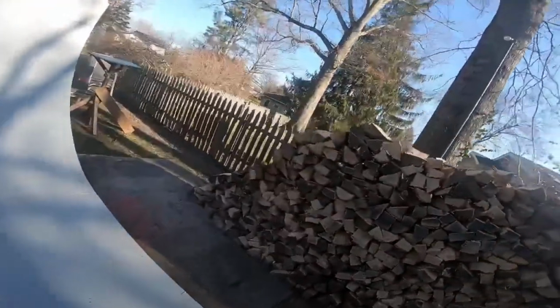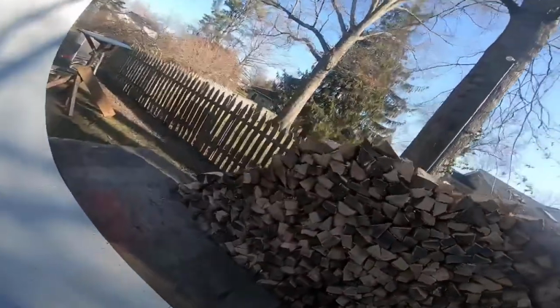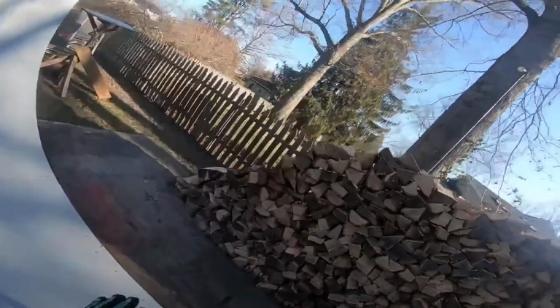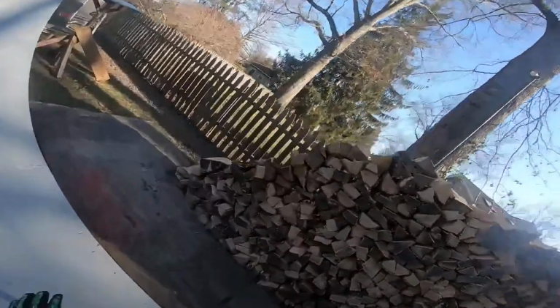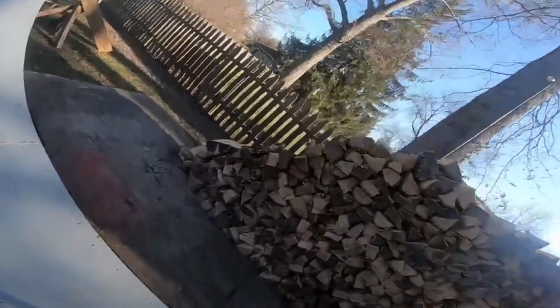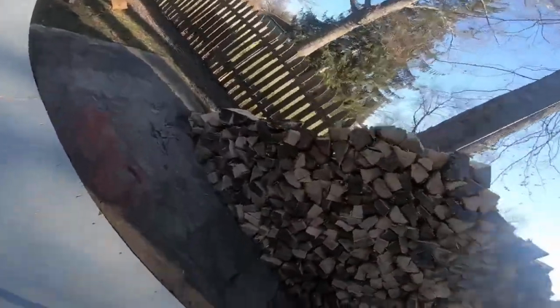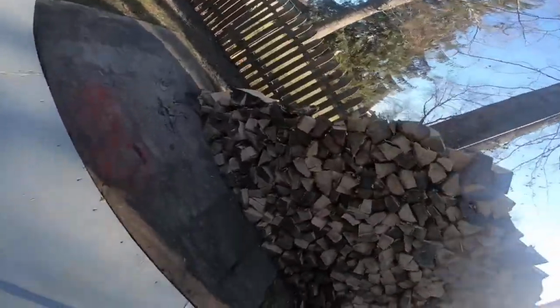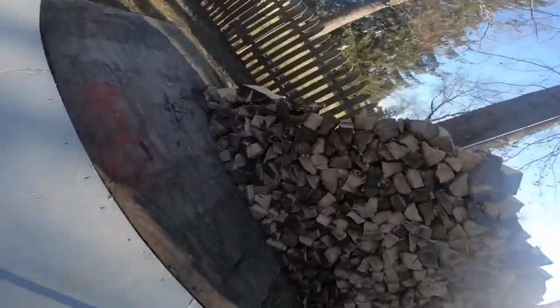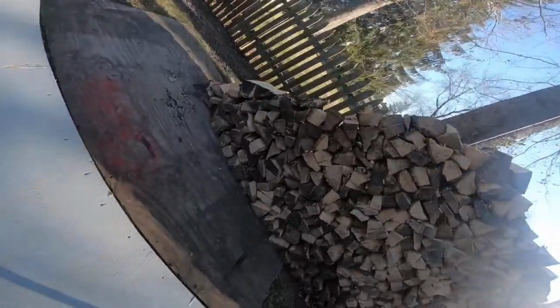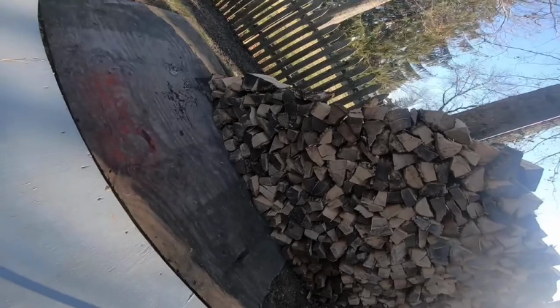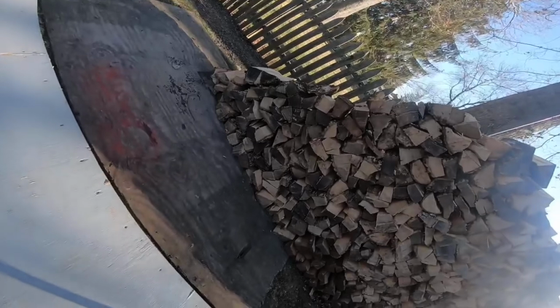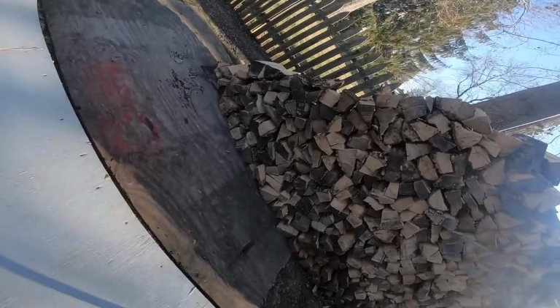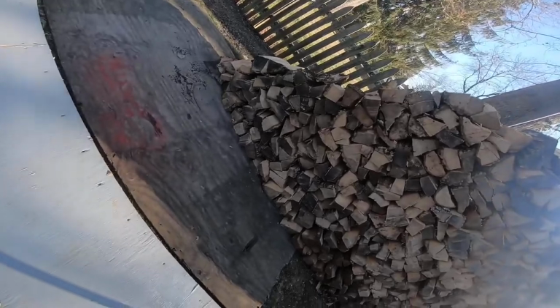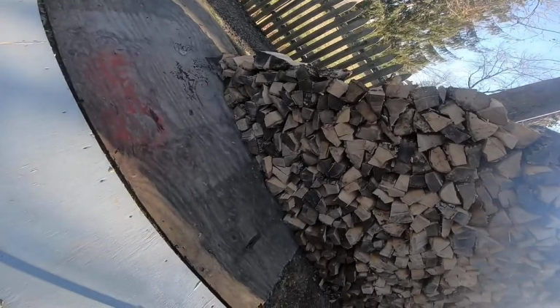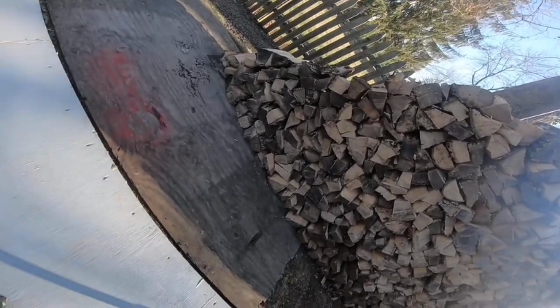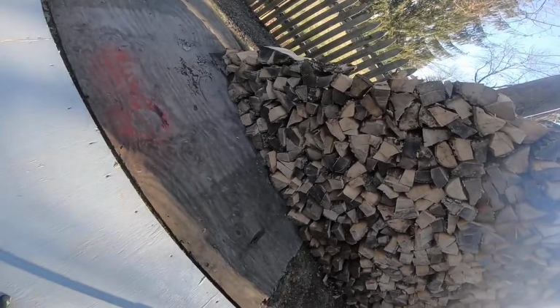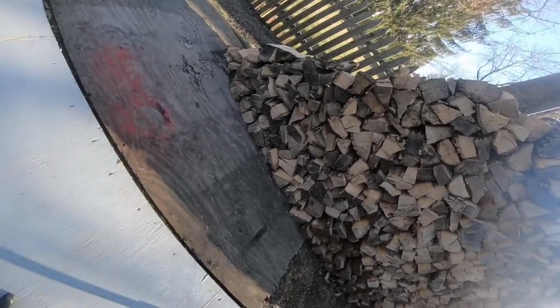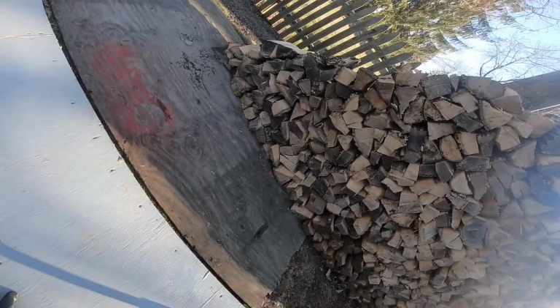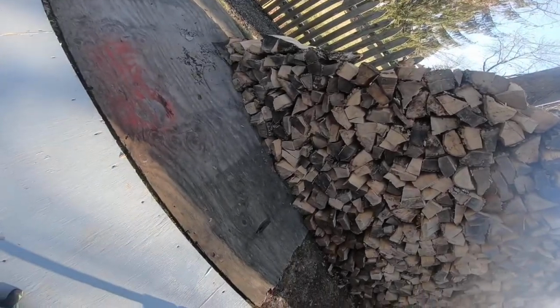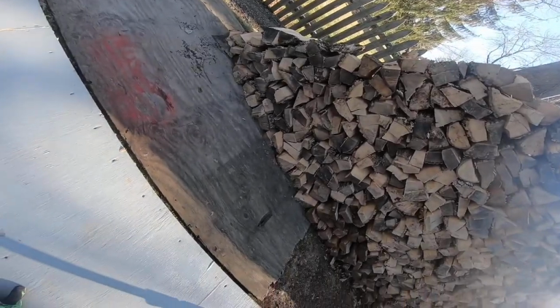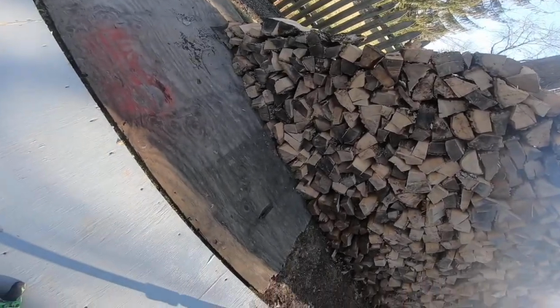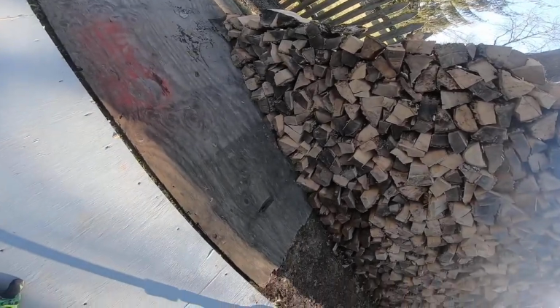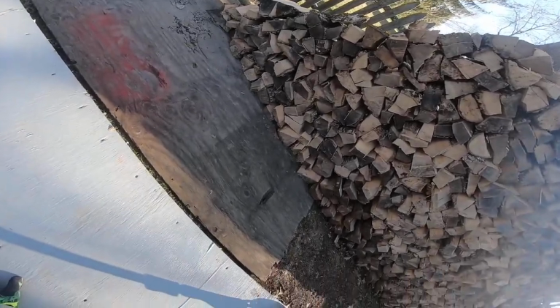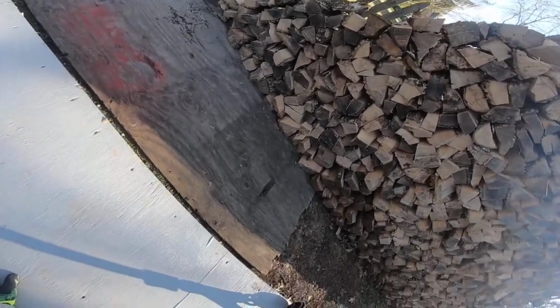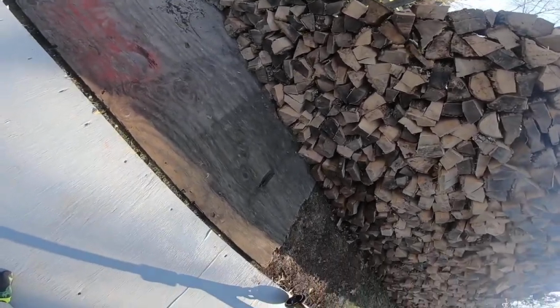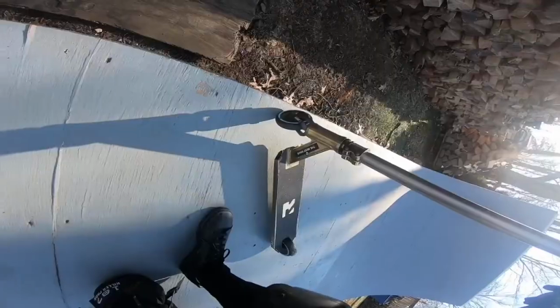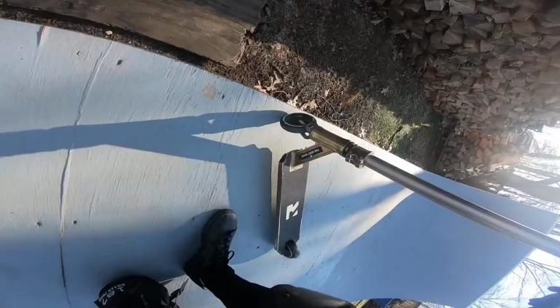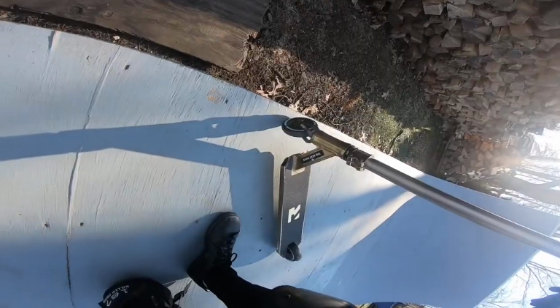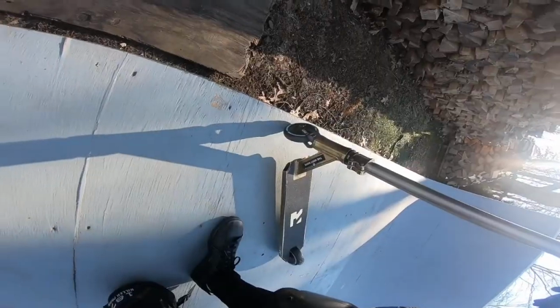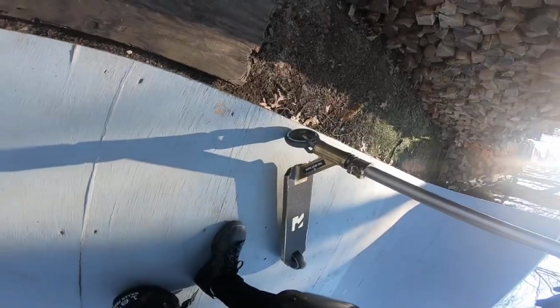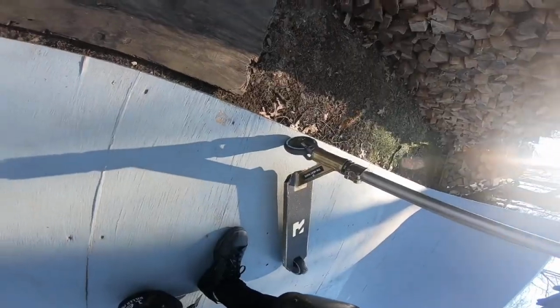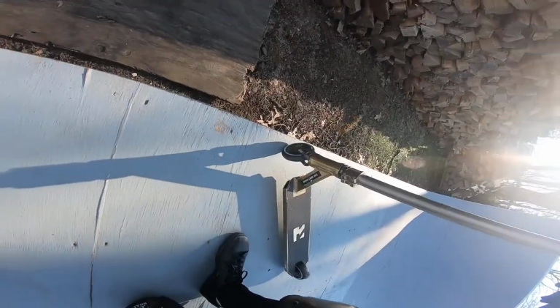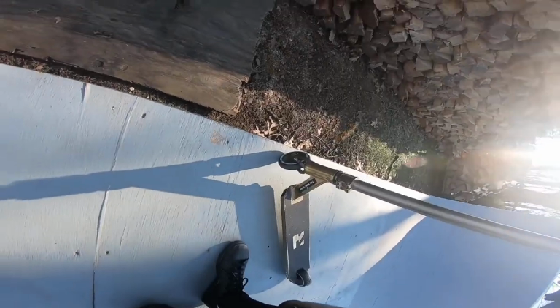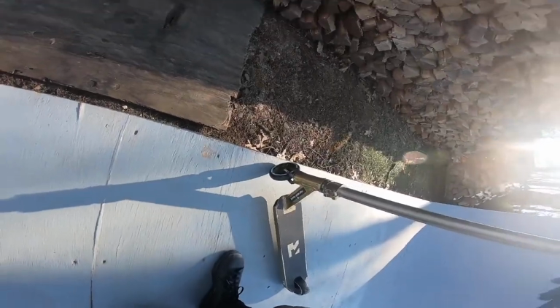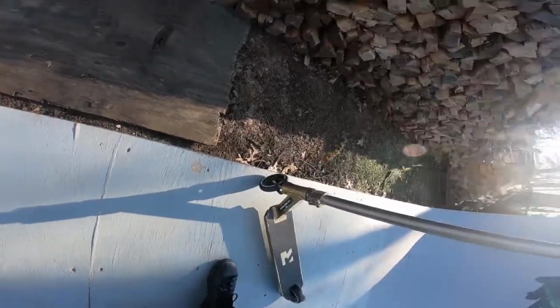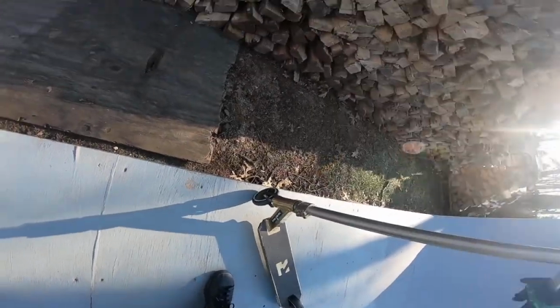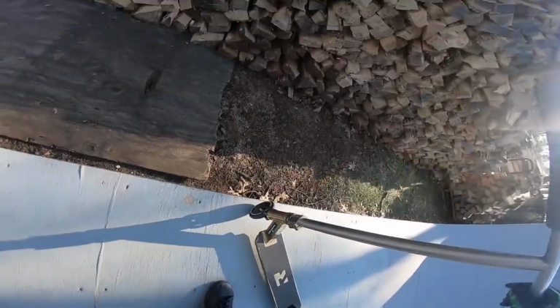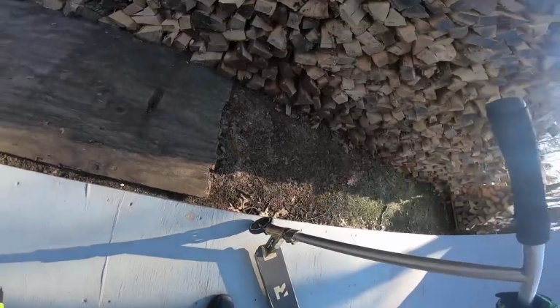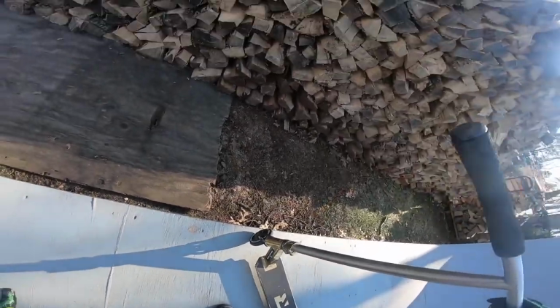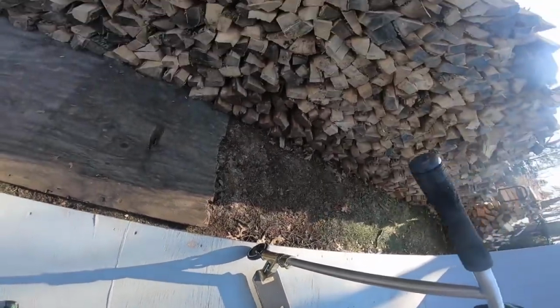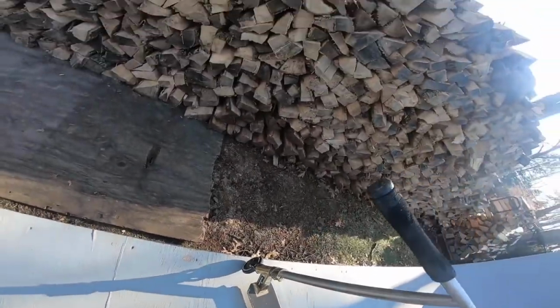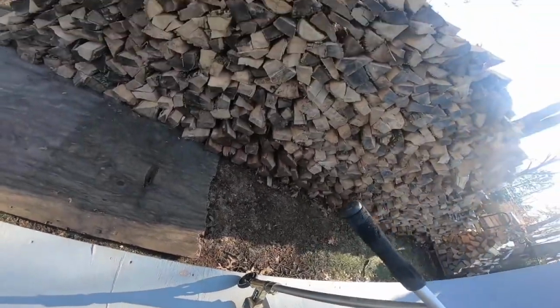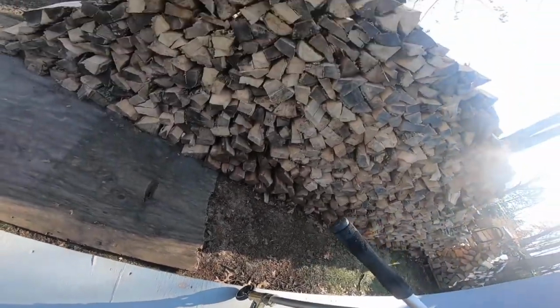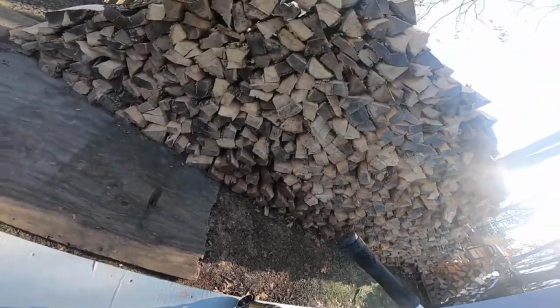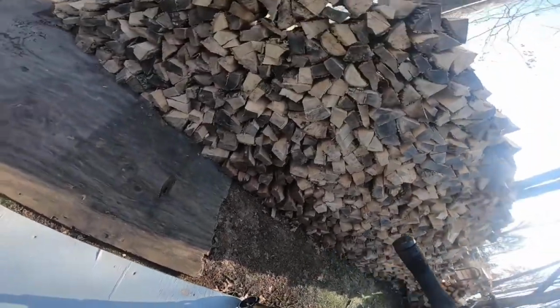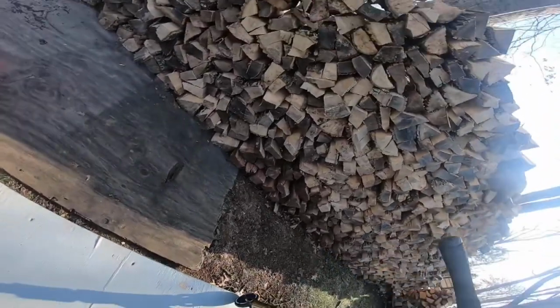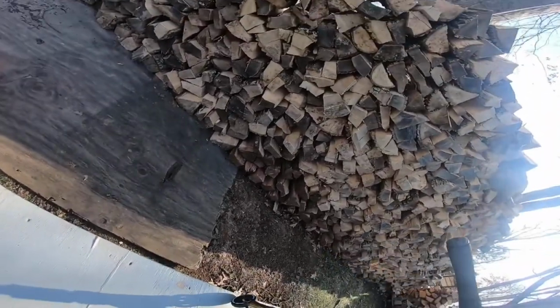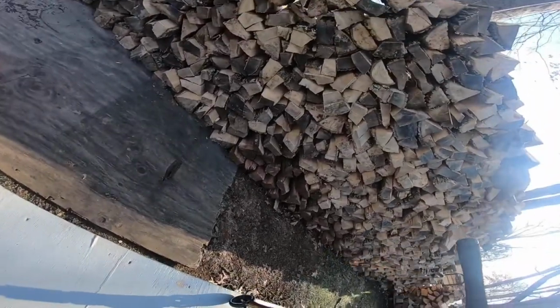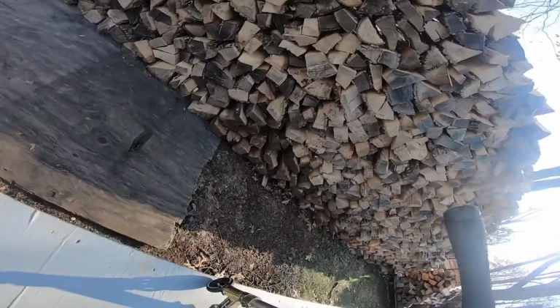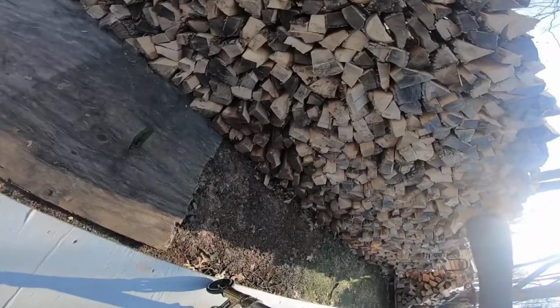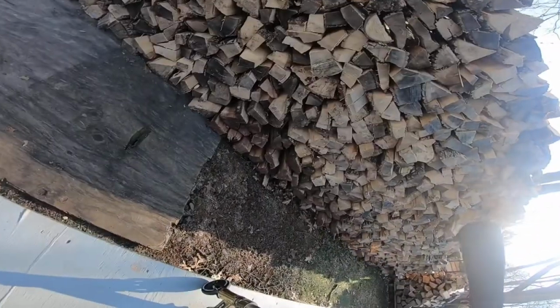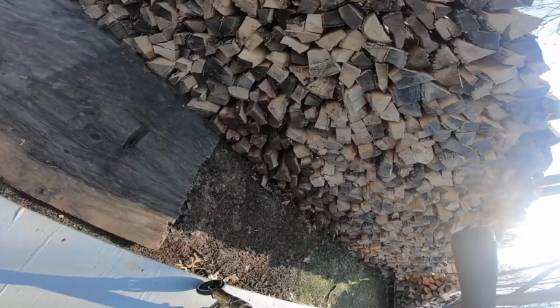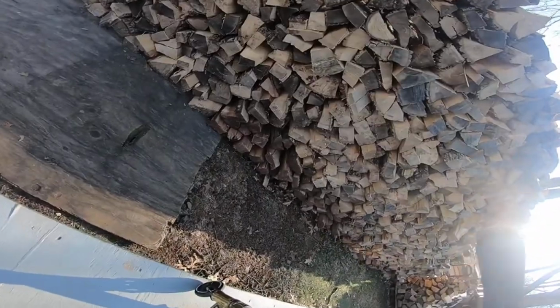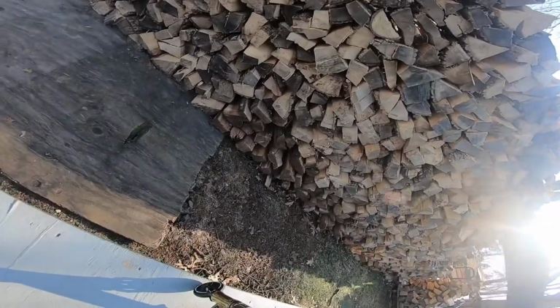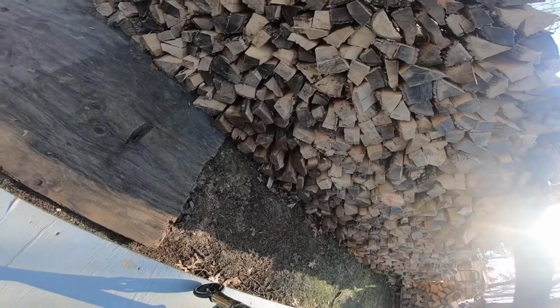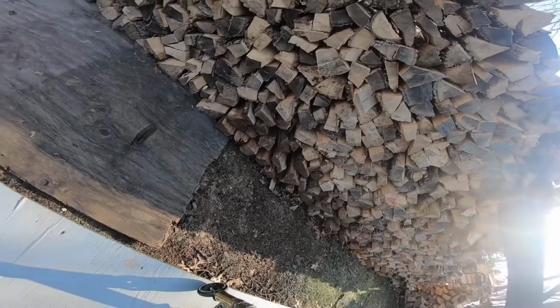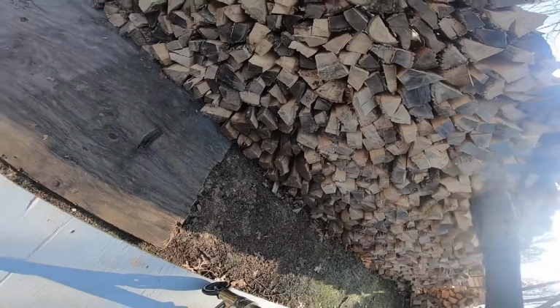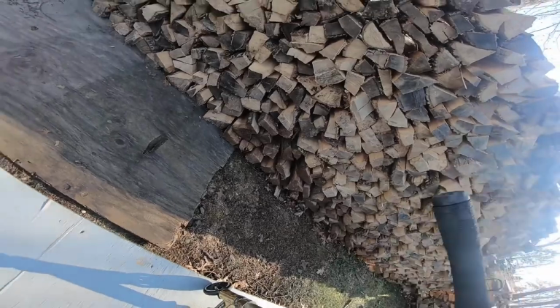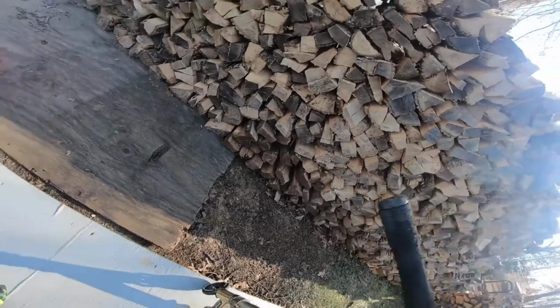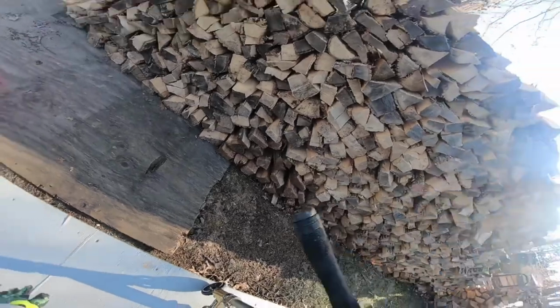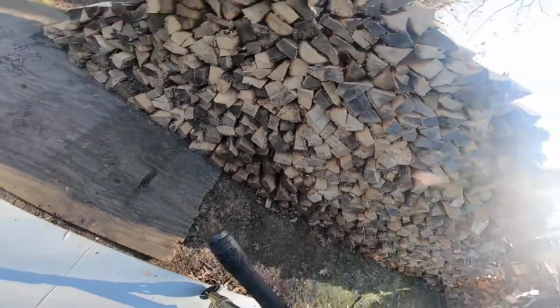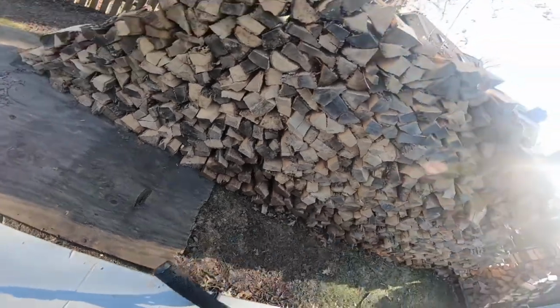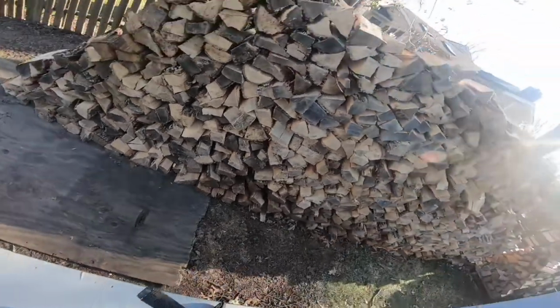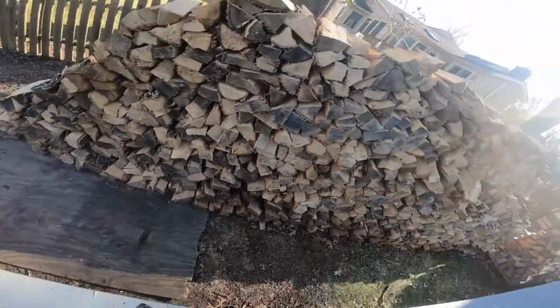Ow, on the same knee I scraped — I just landed straight onto it.